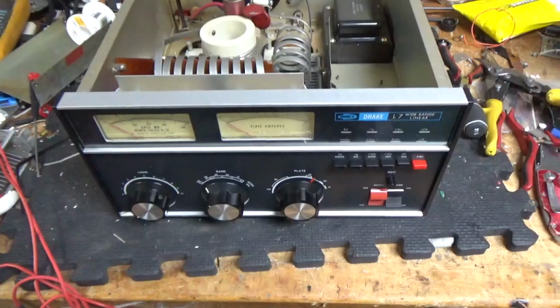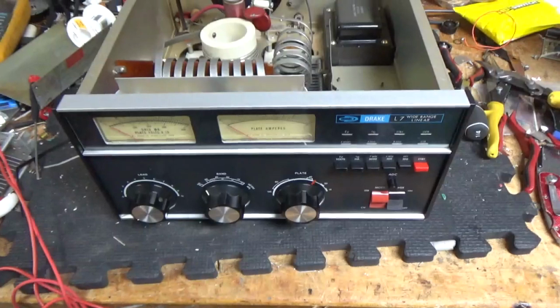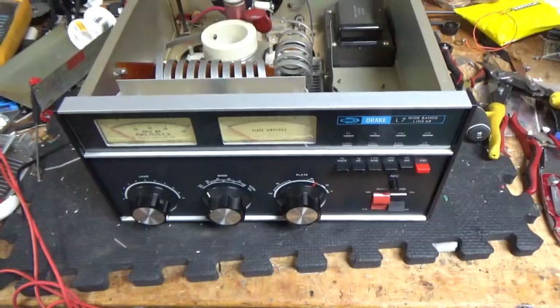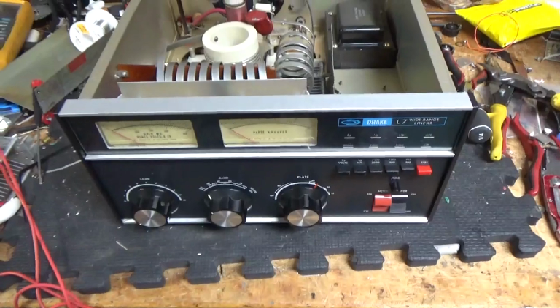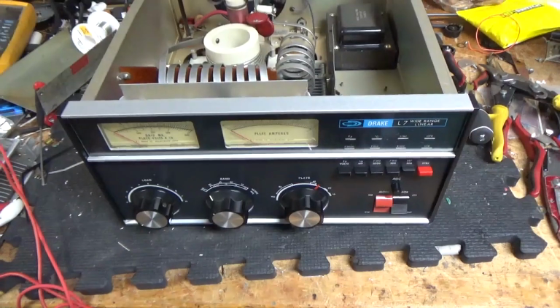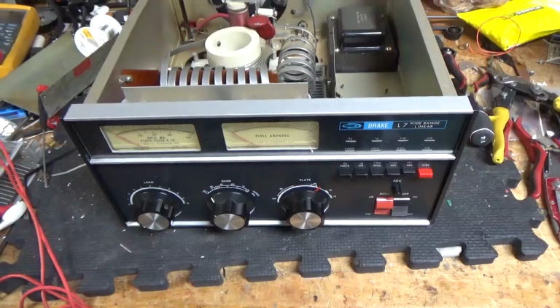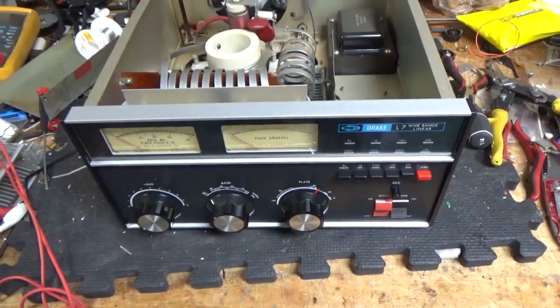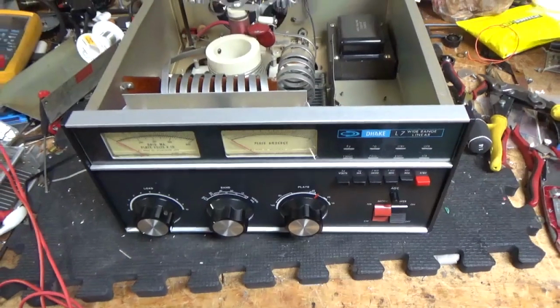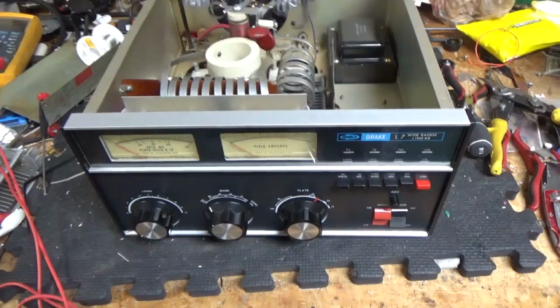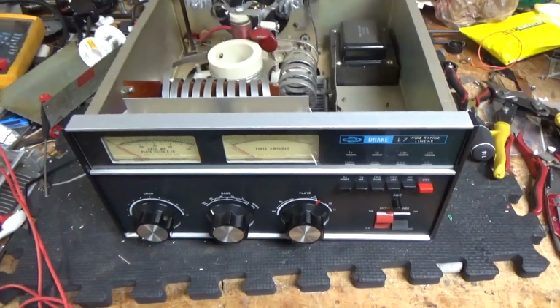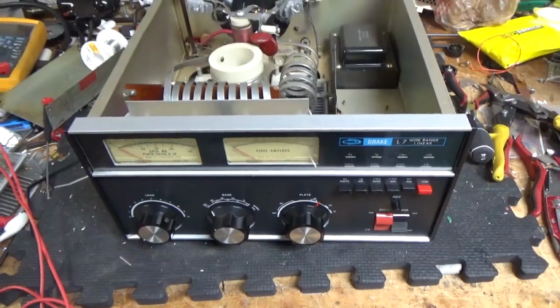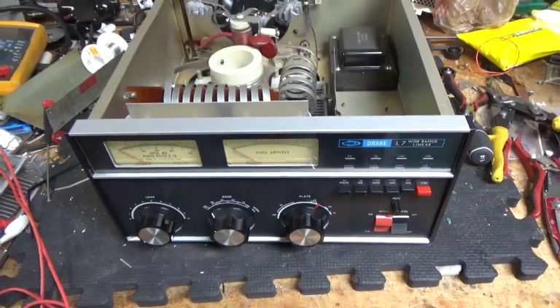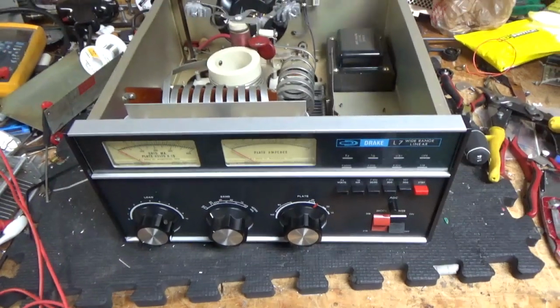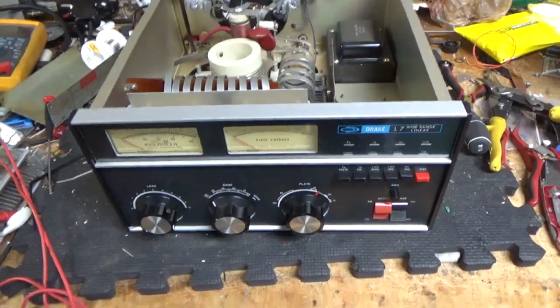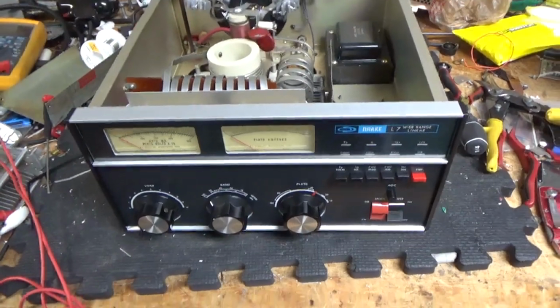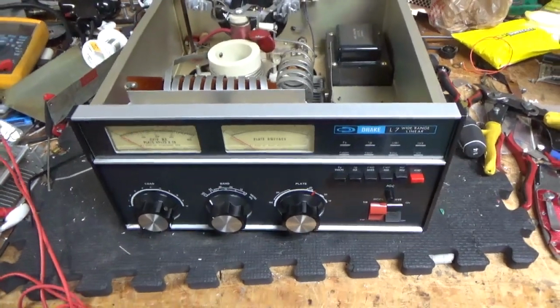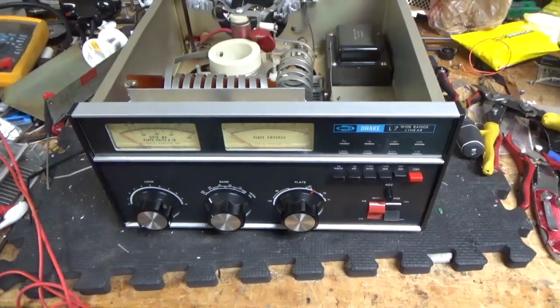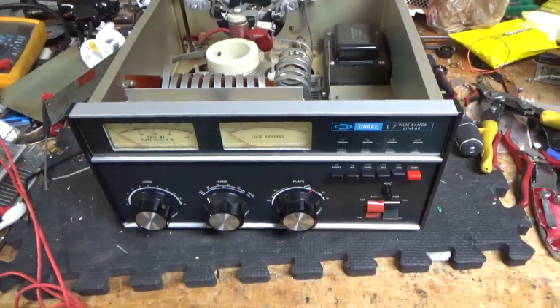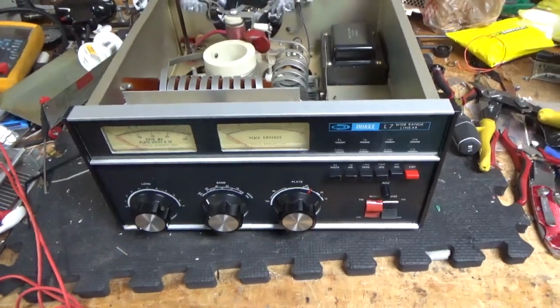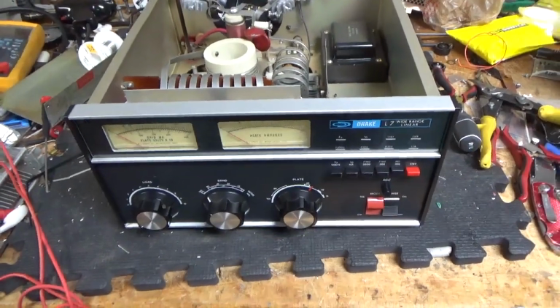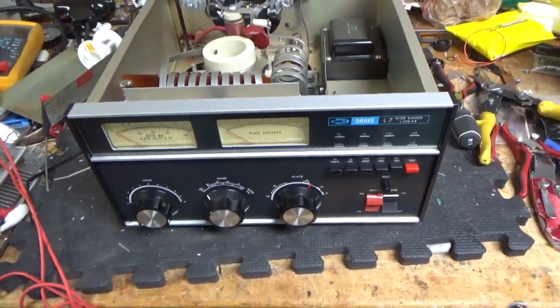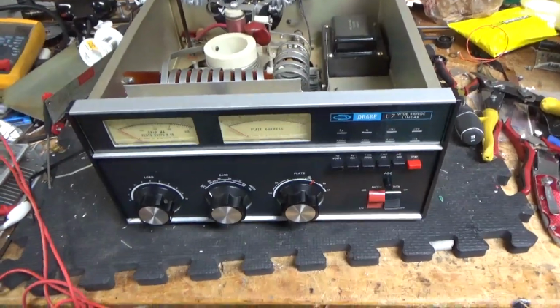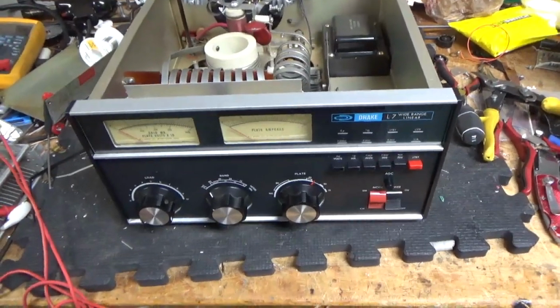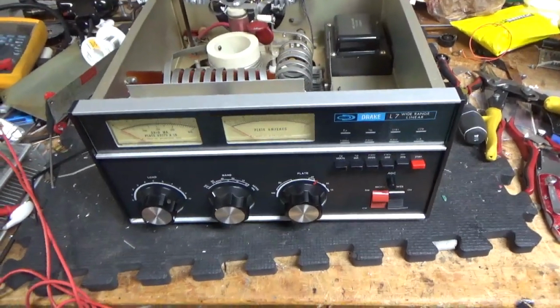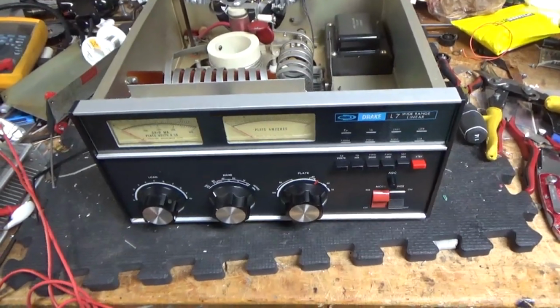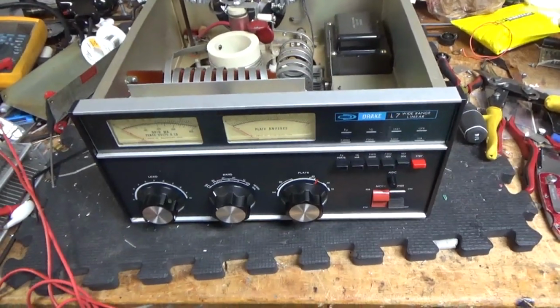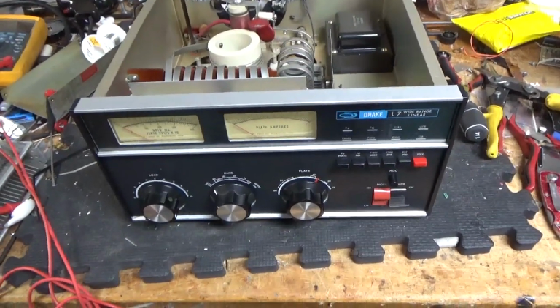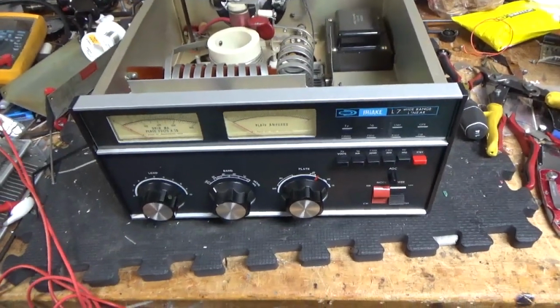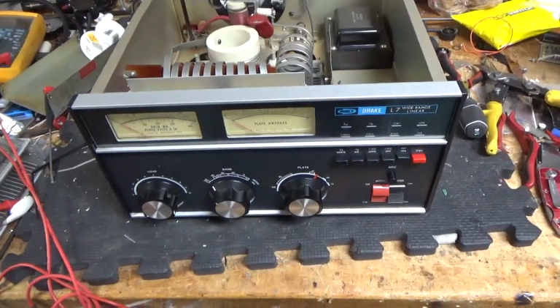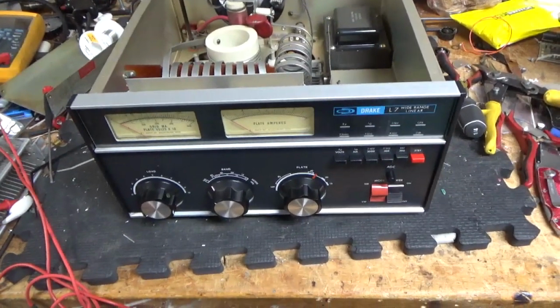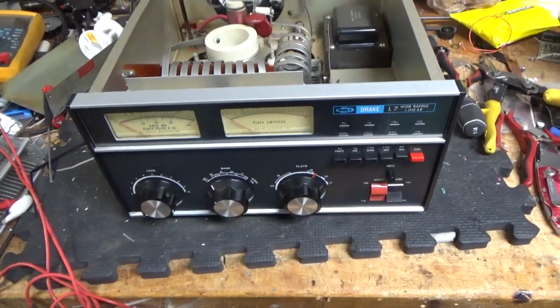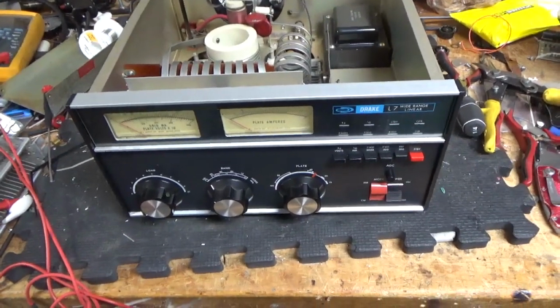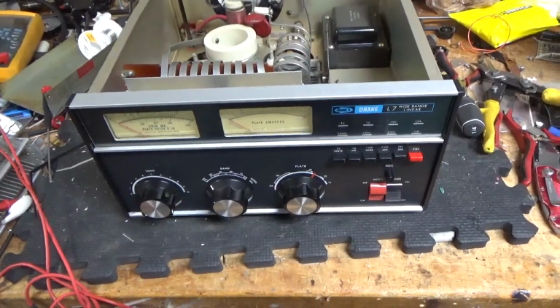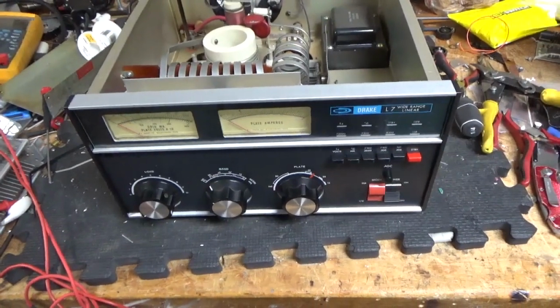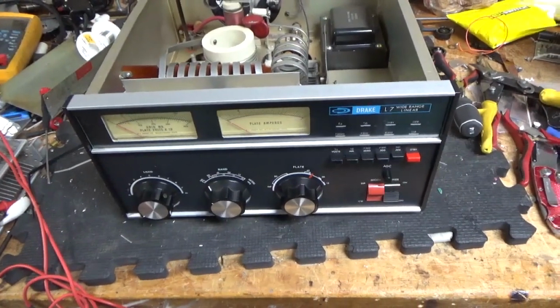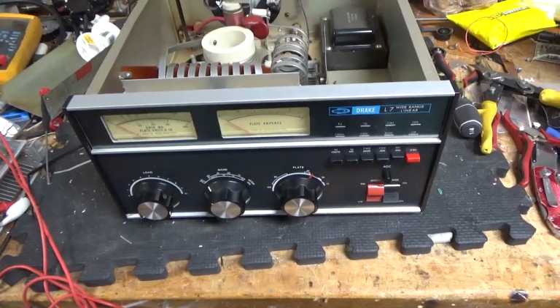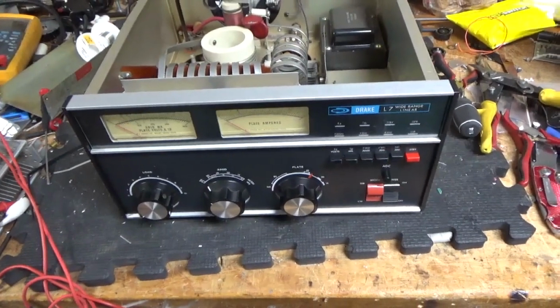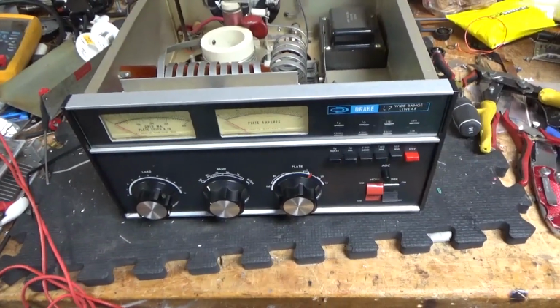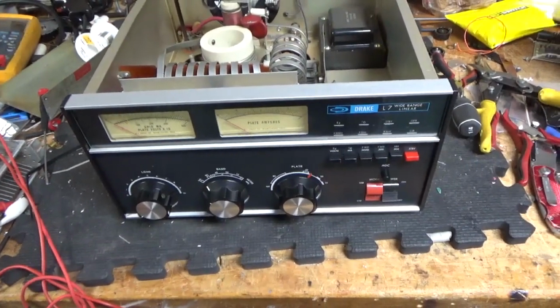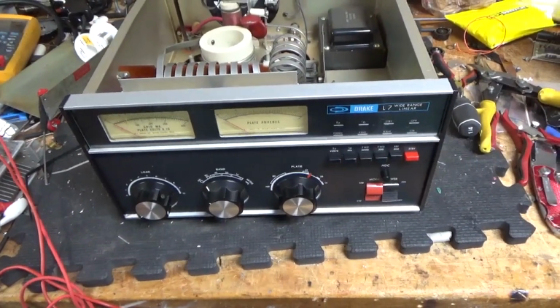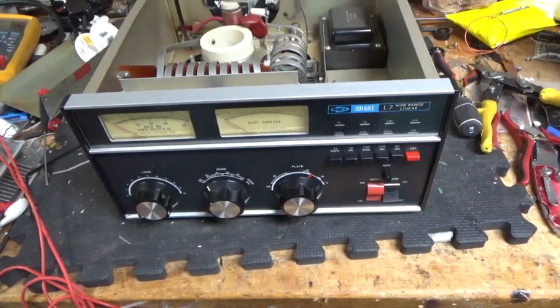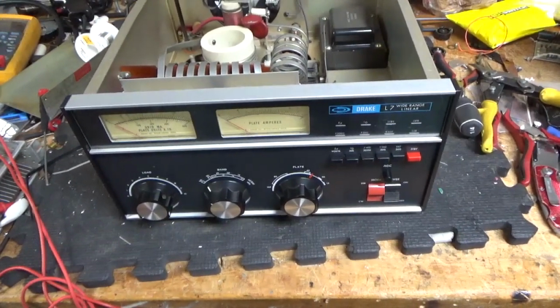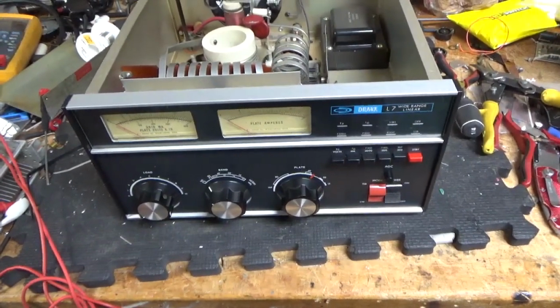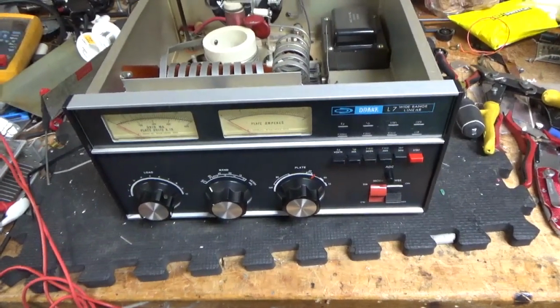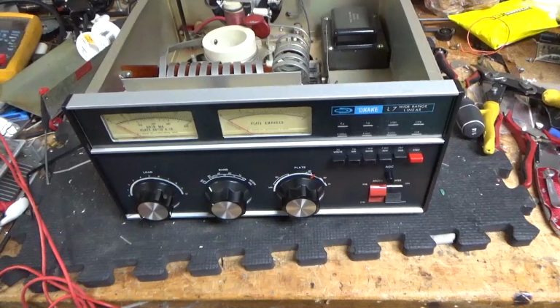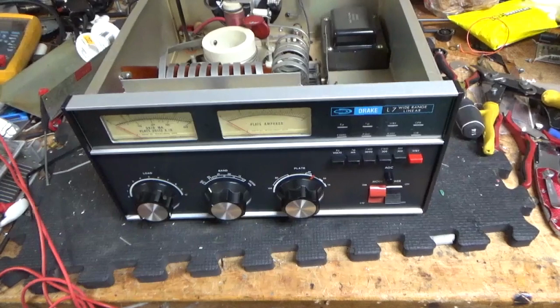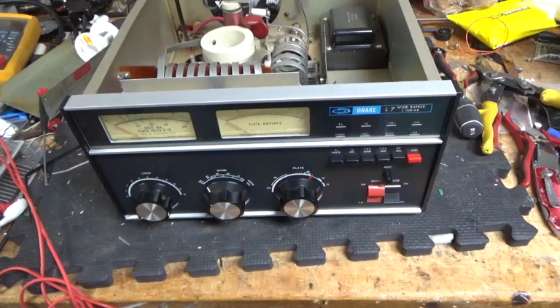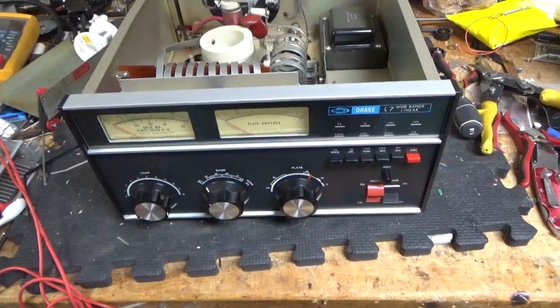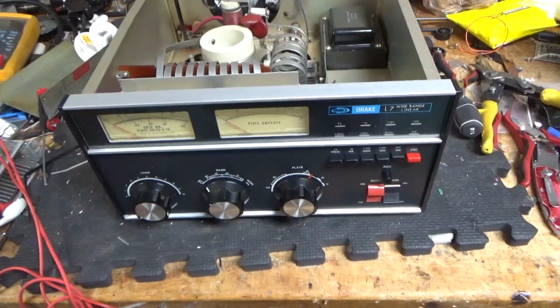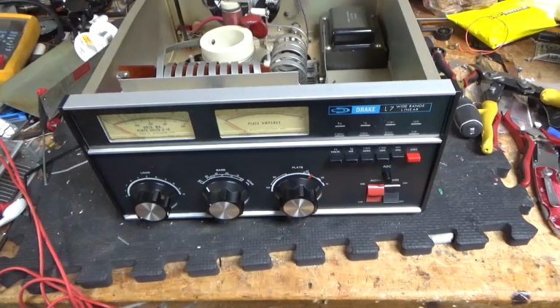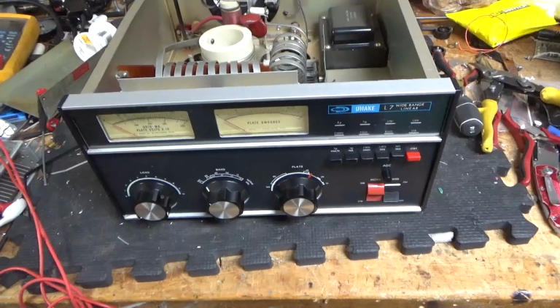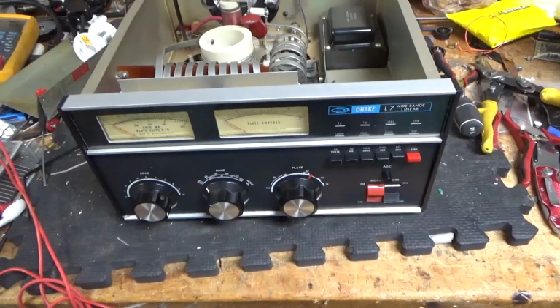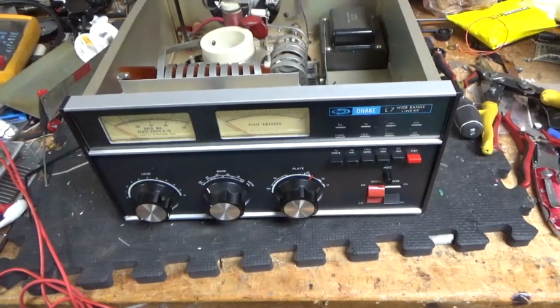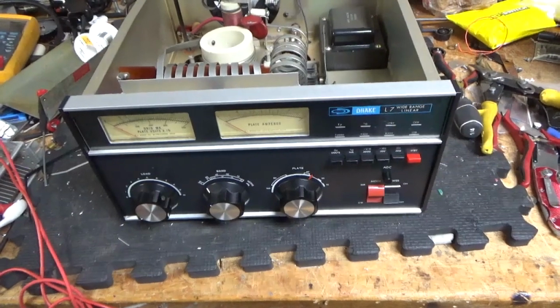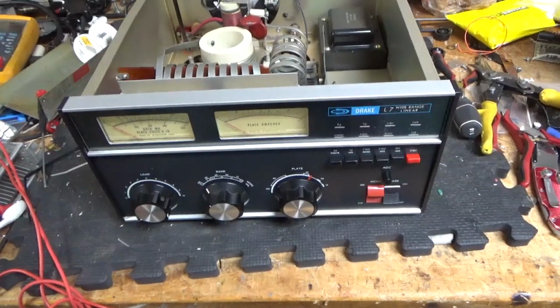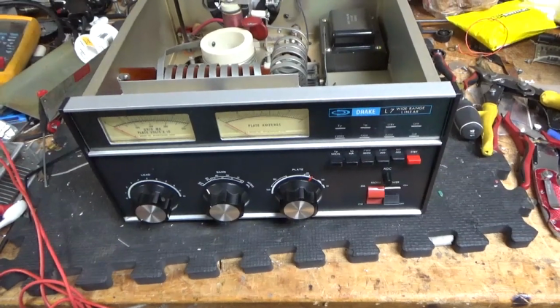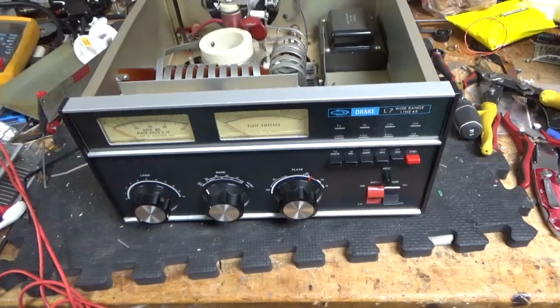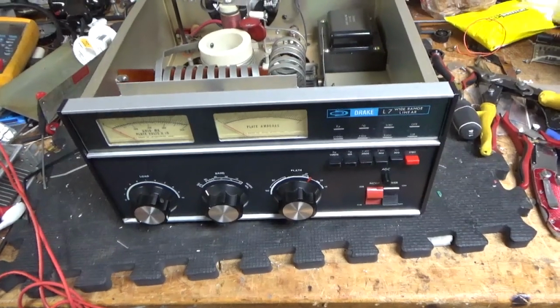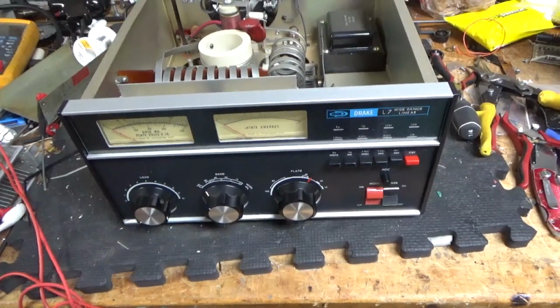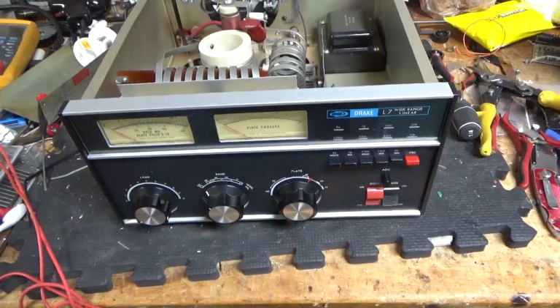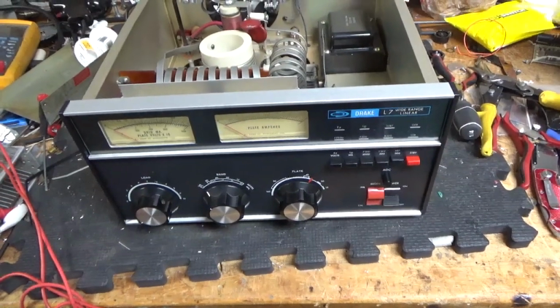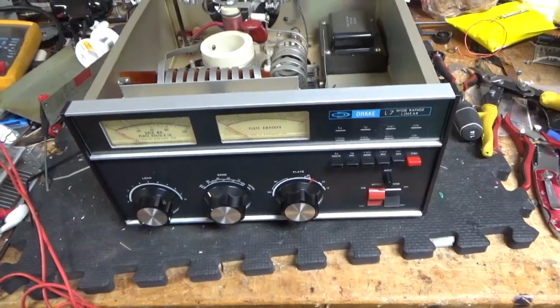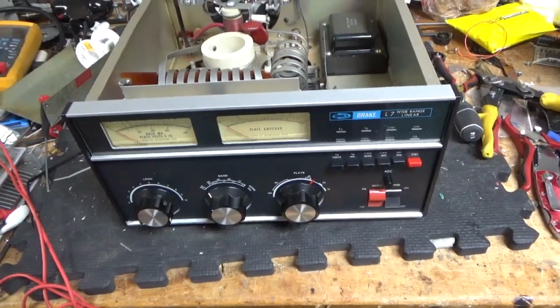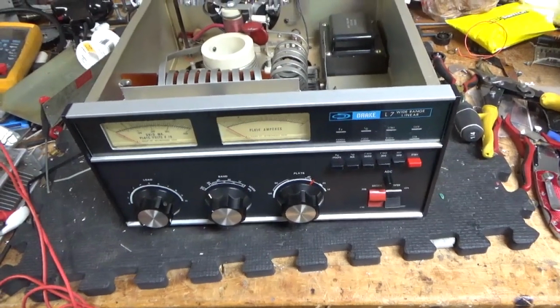Hey everybody, AmpRepairGuy.com, 203-892-4119. Today we're working on a Drake L7.